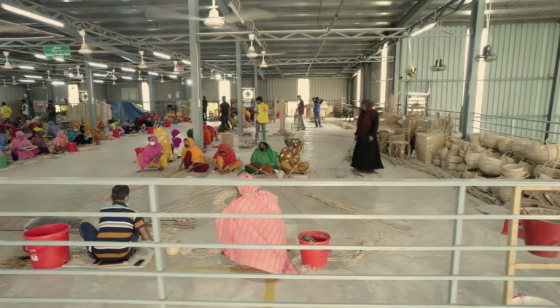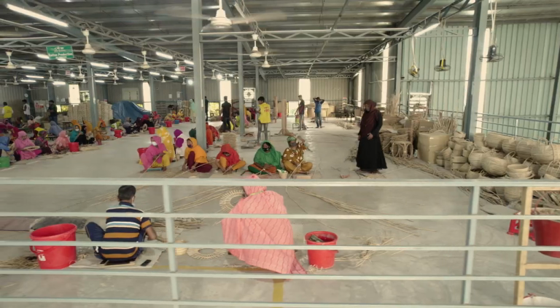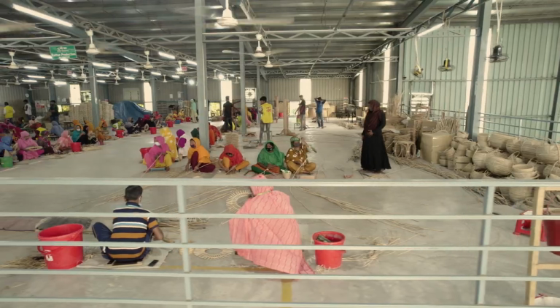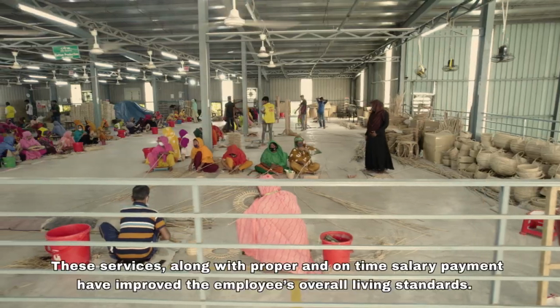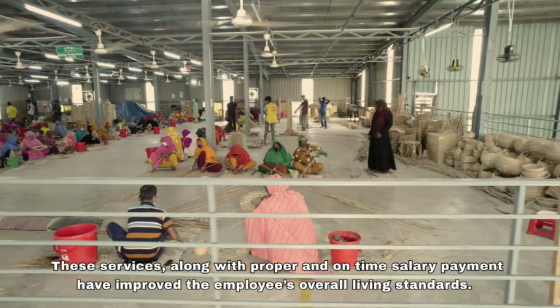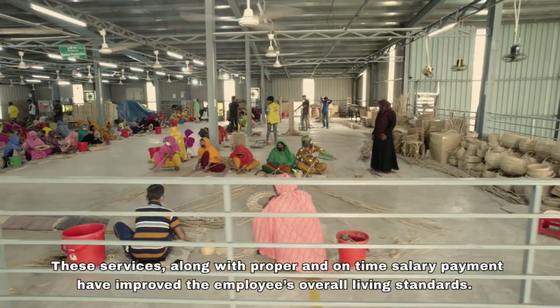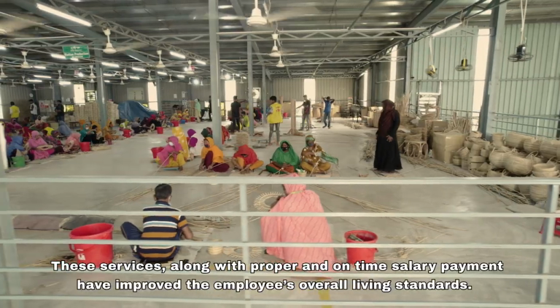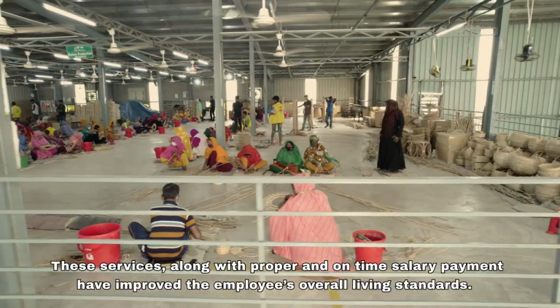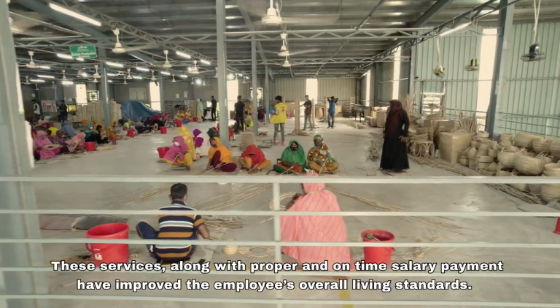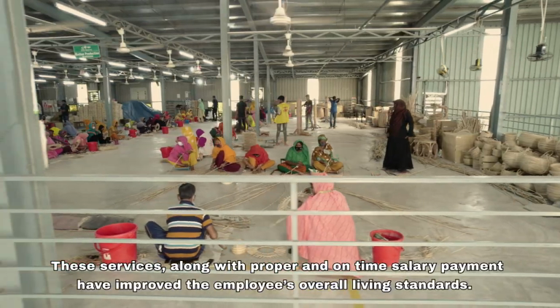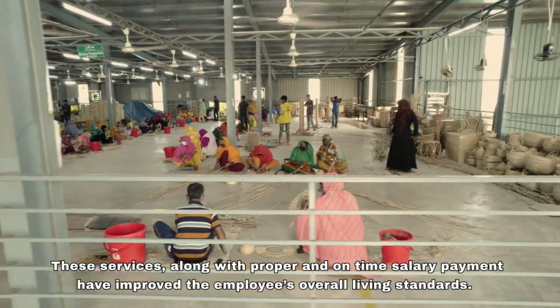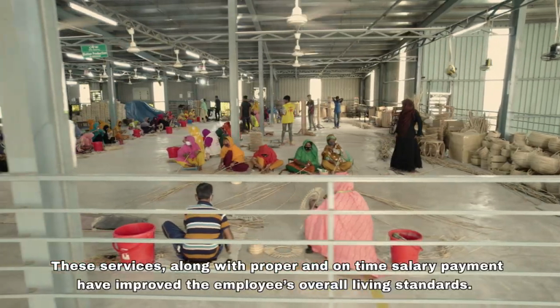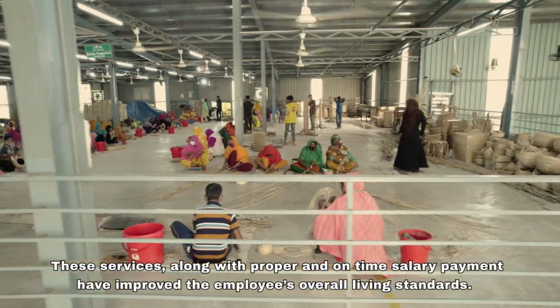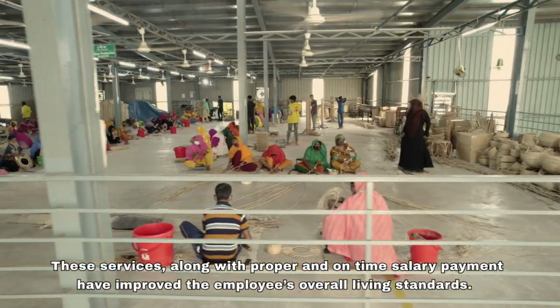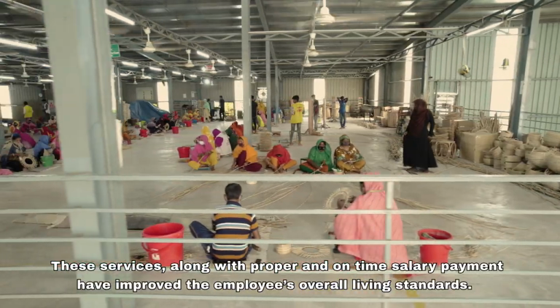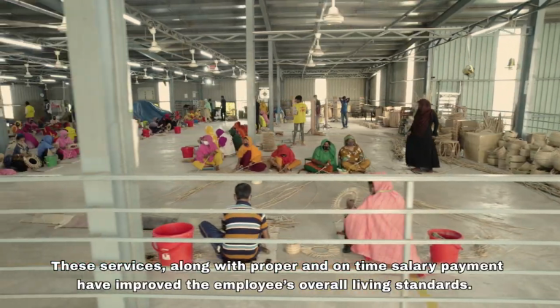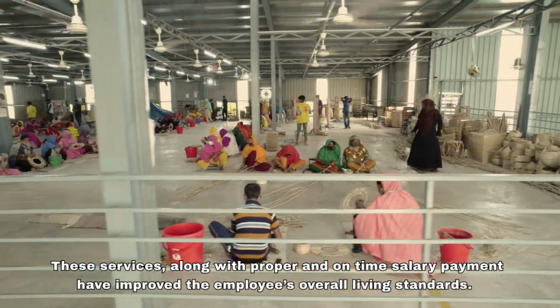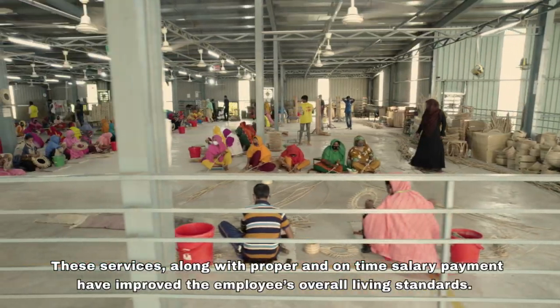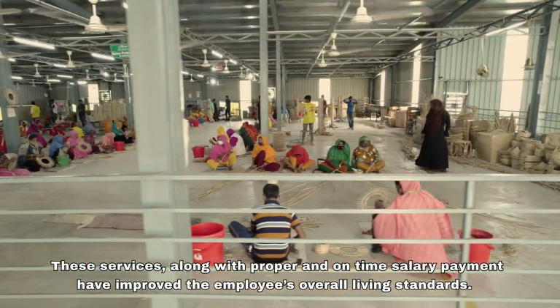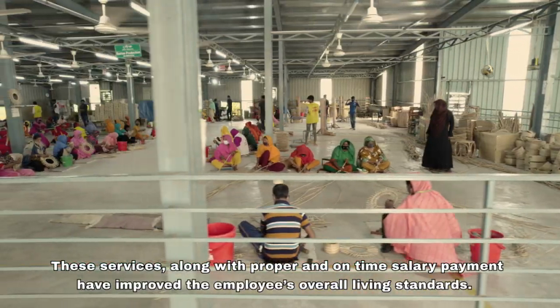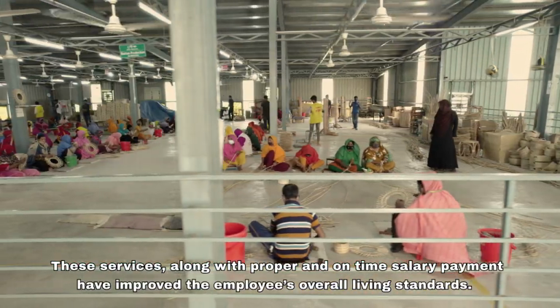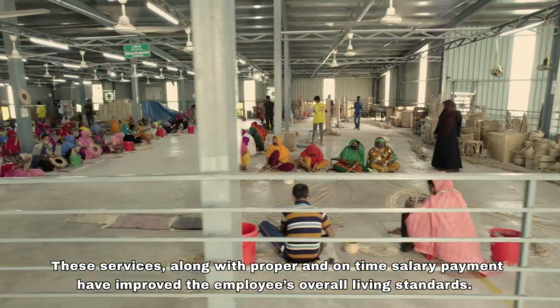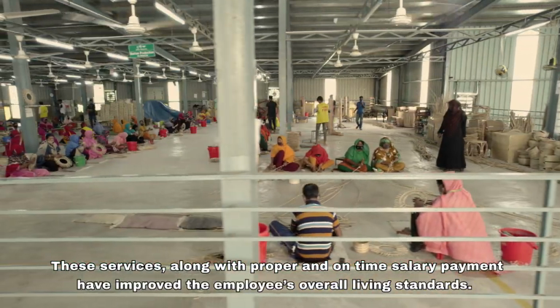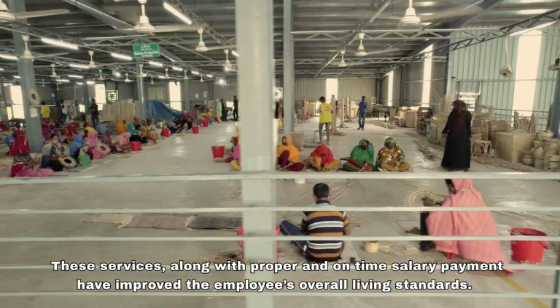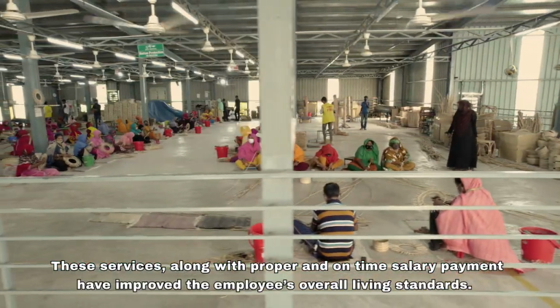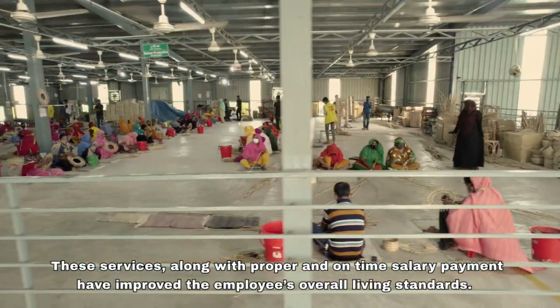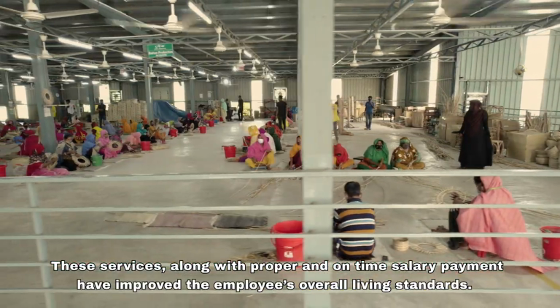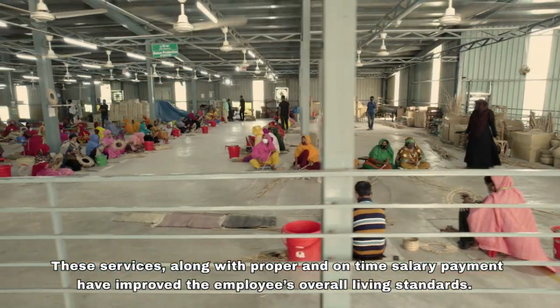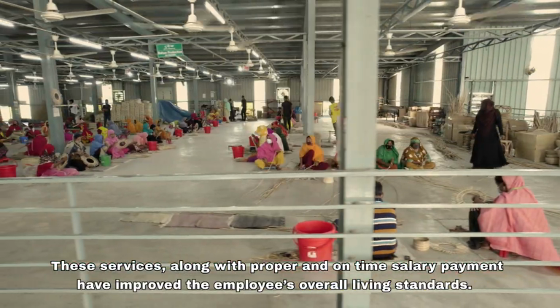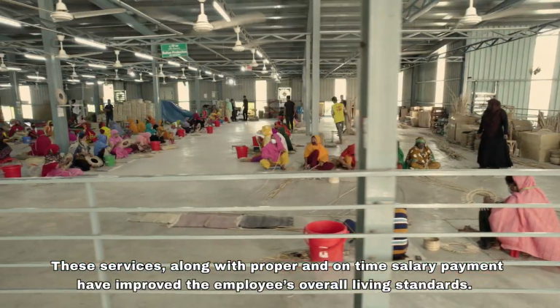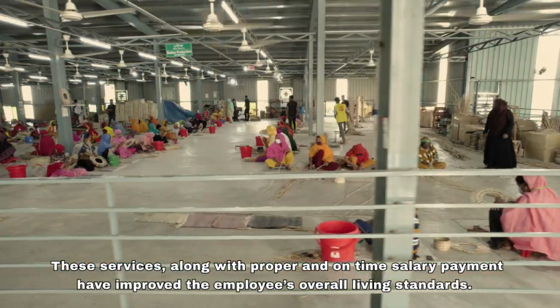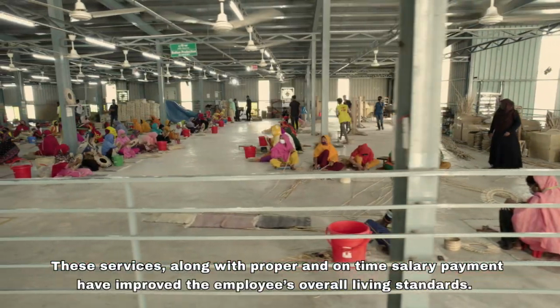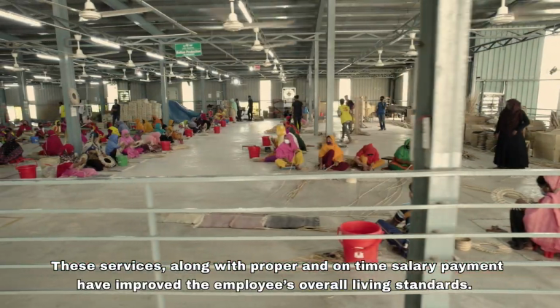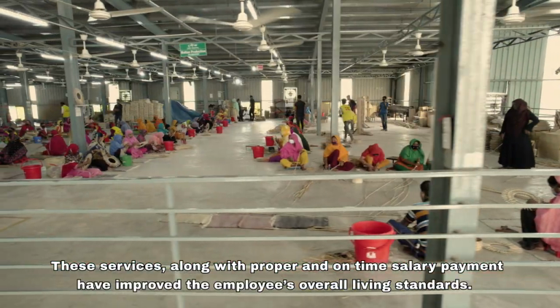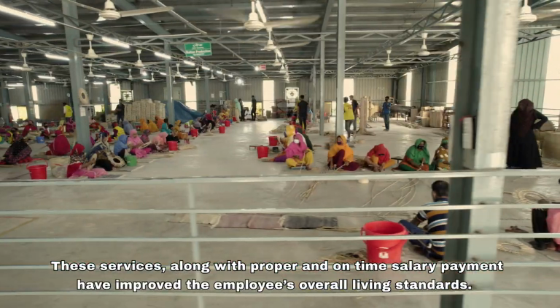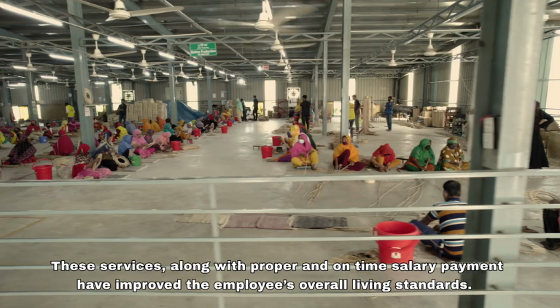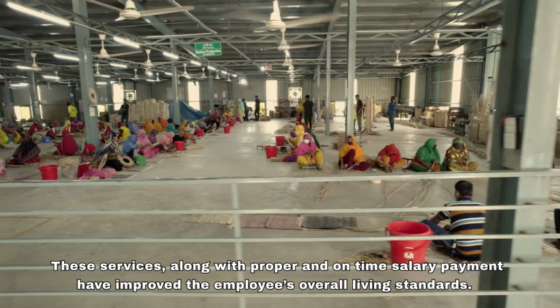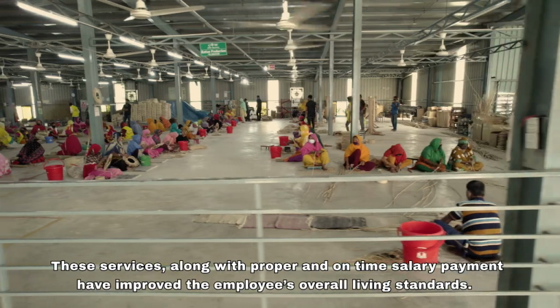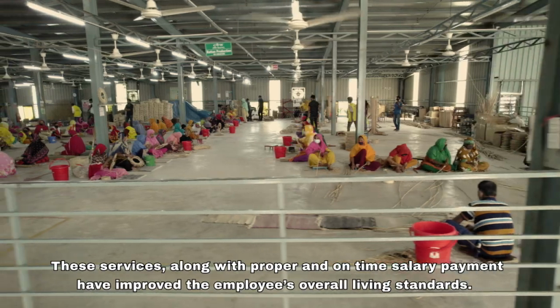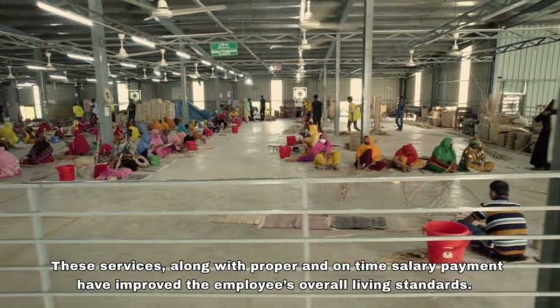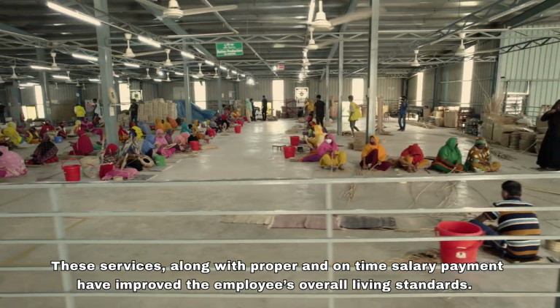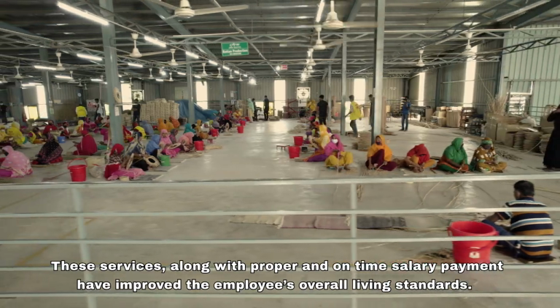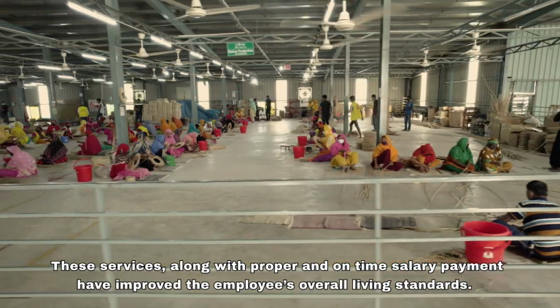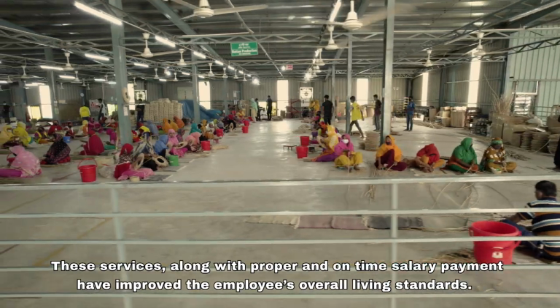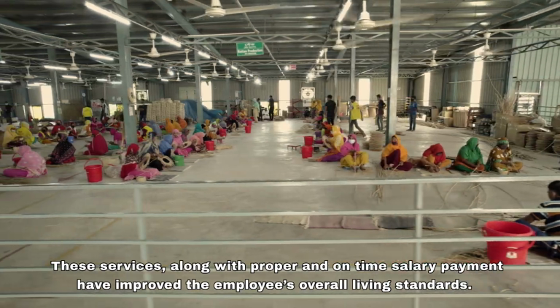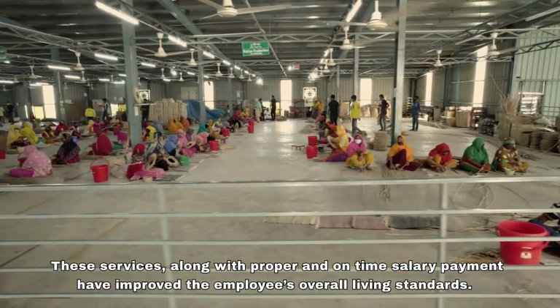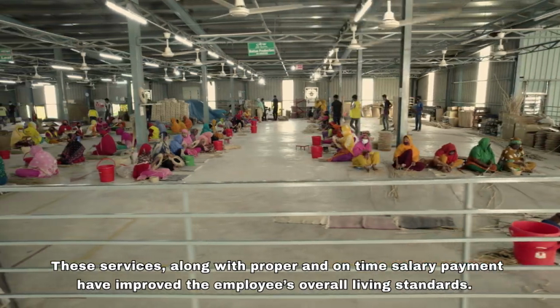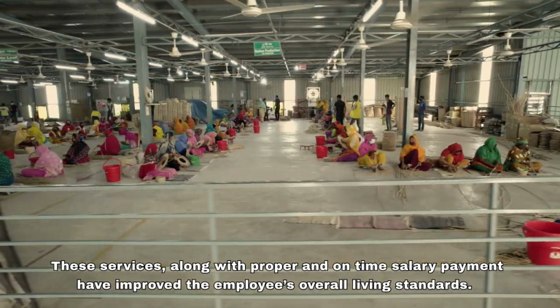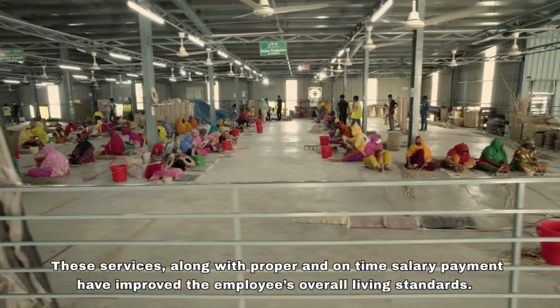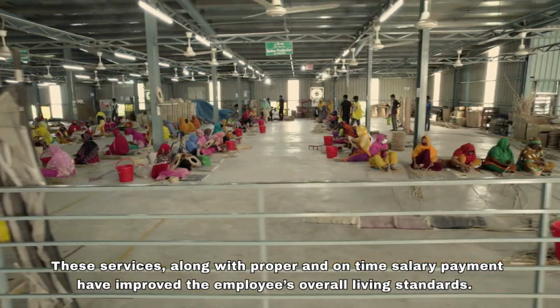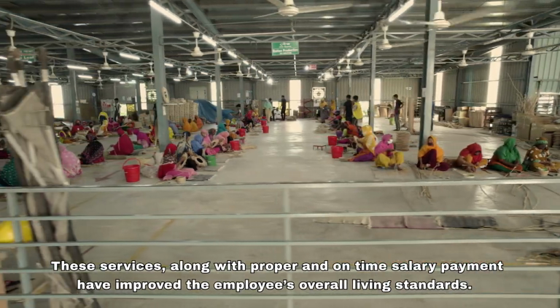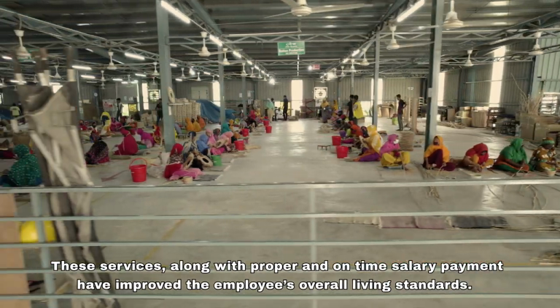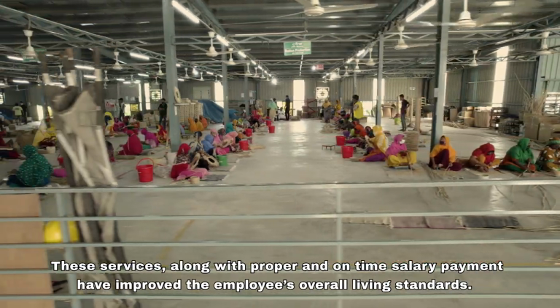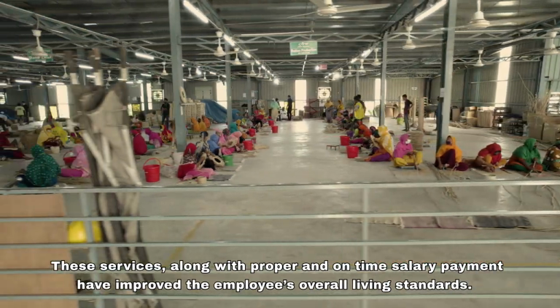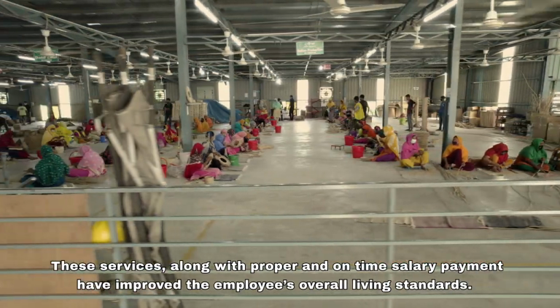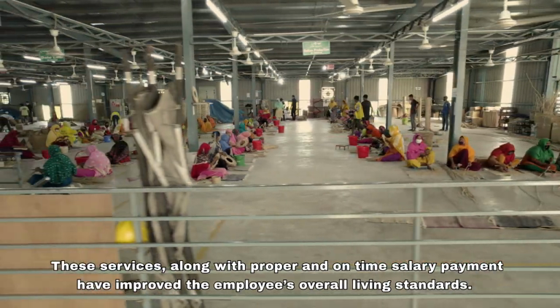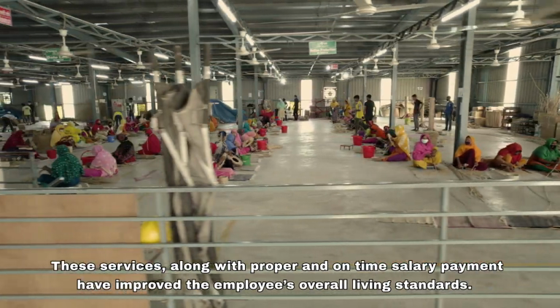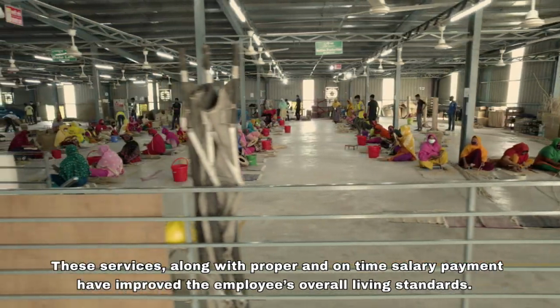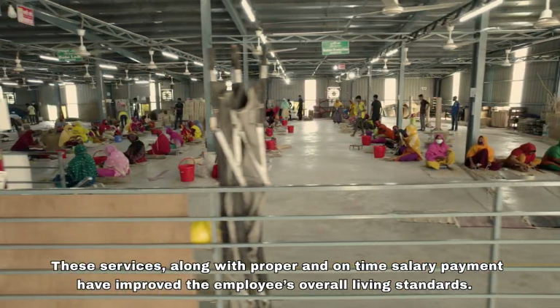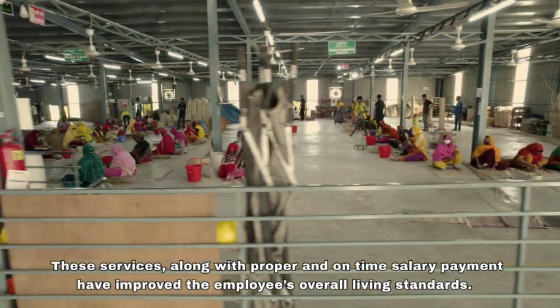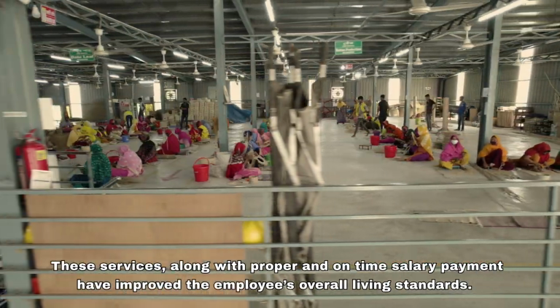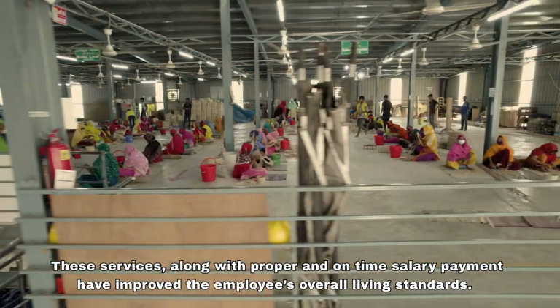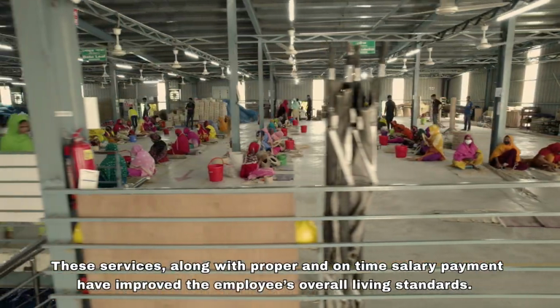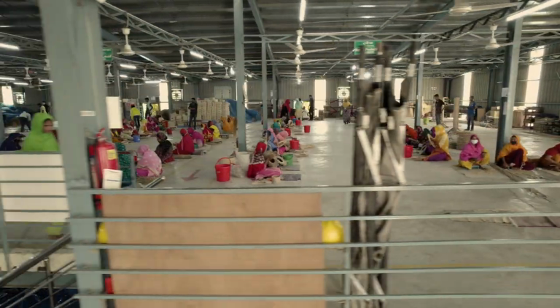These services, along with proper and on-time salary payment, have improved the employees' overall living standards.